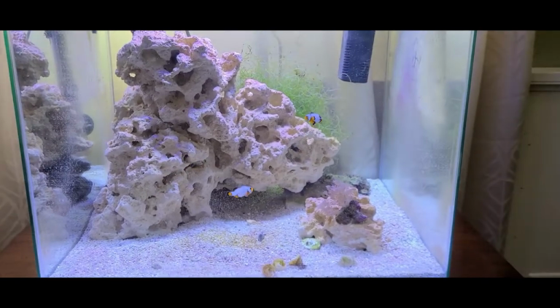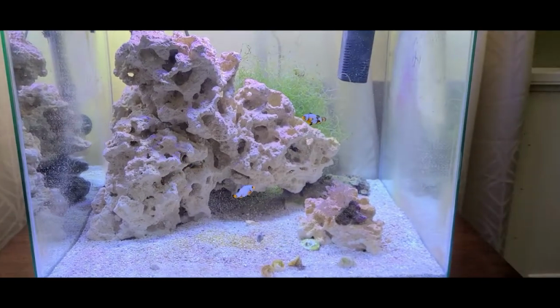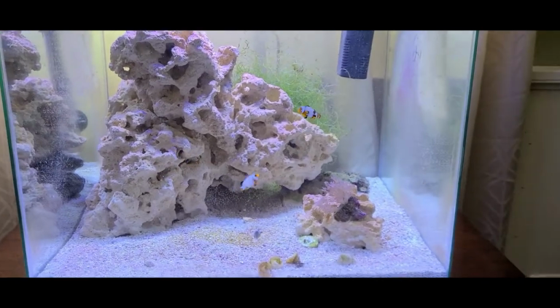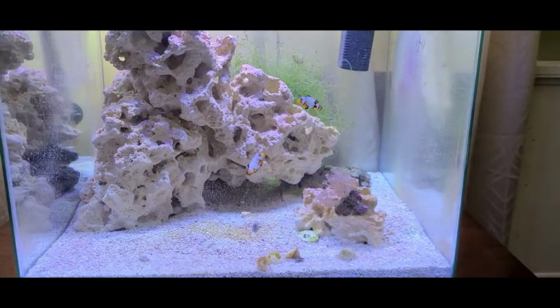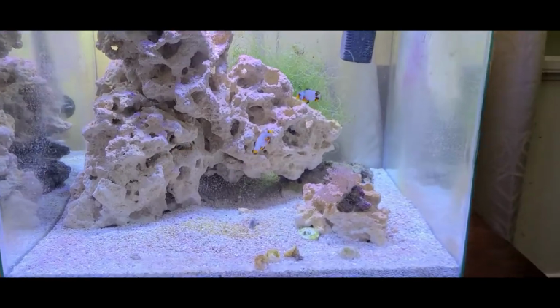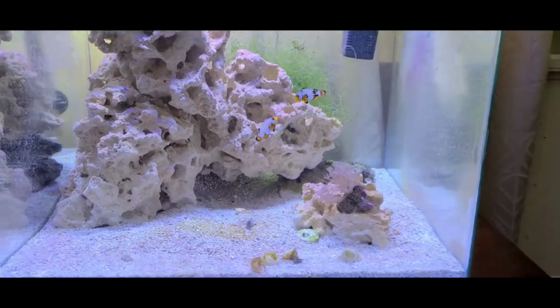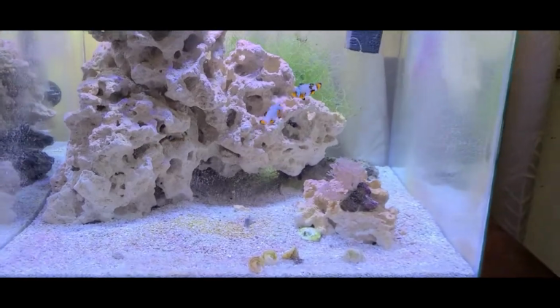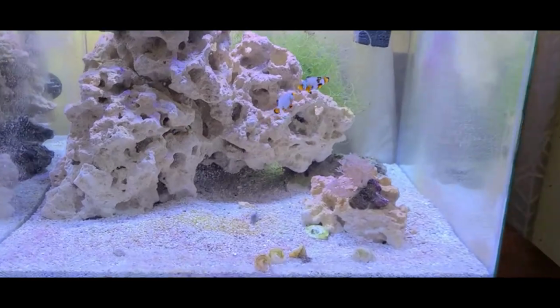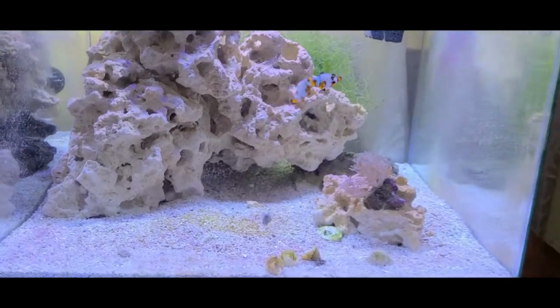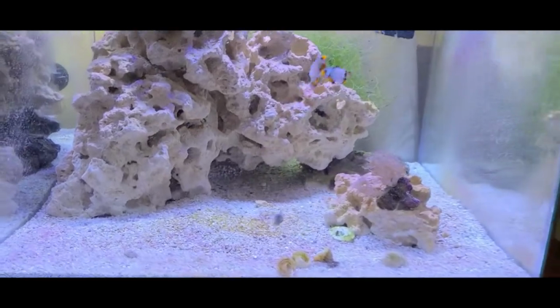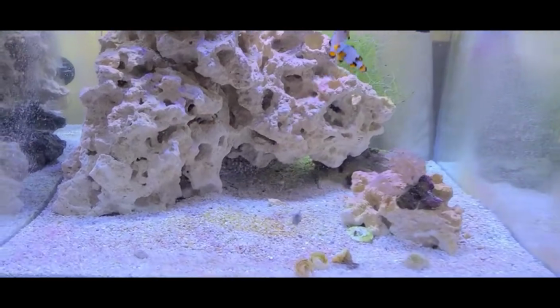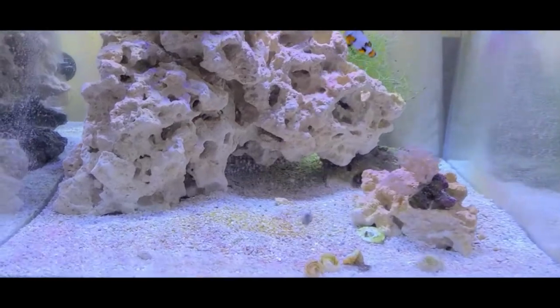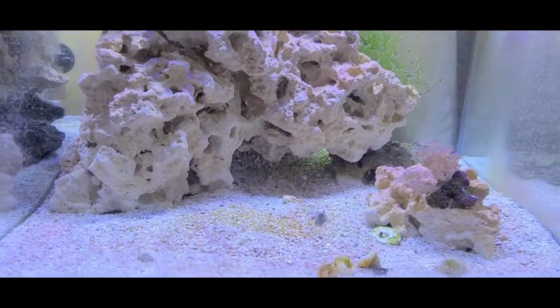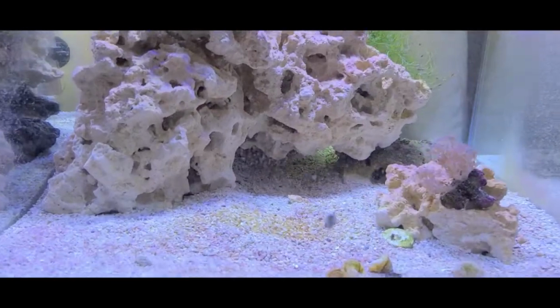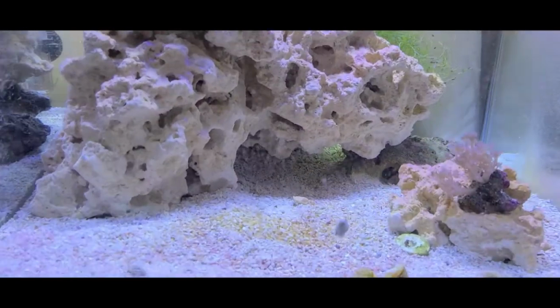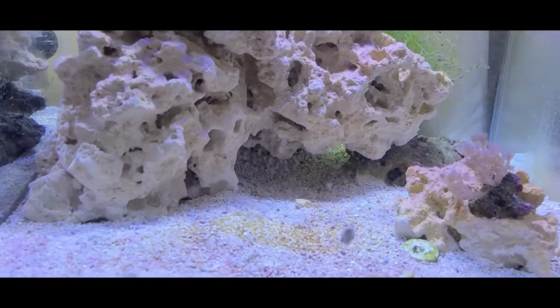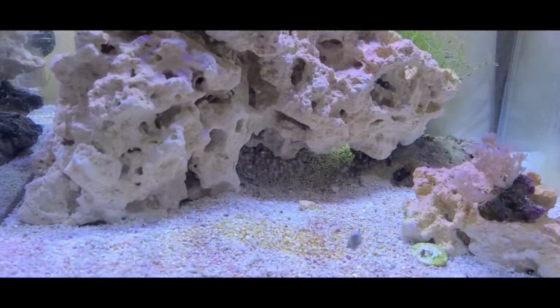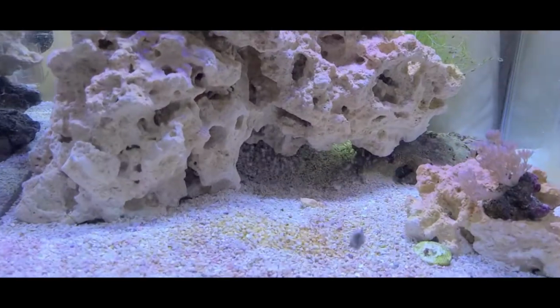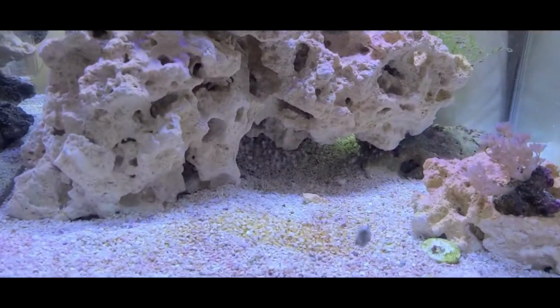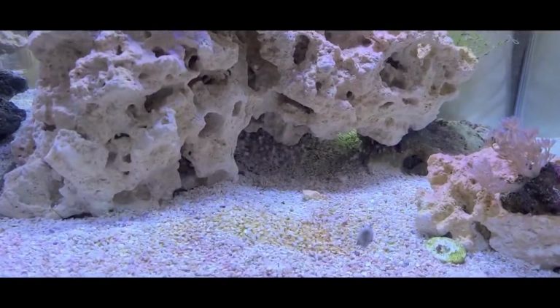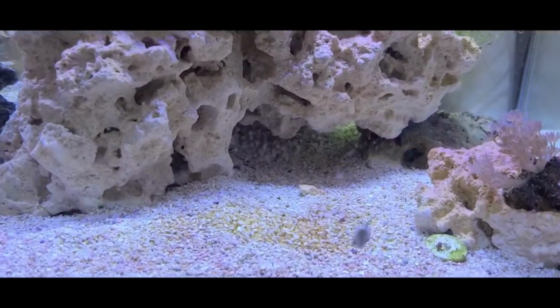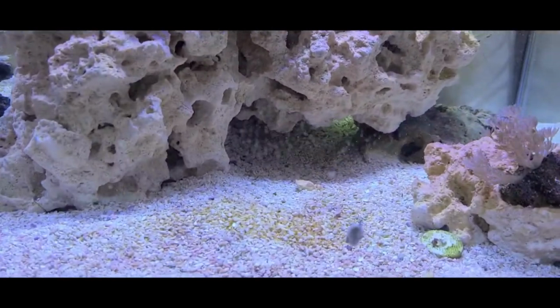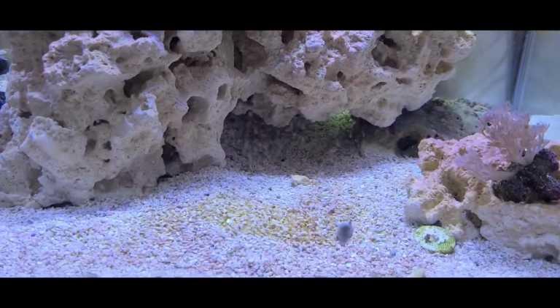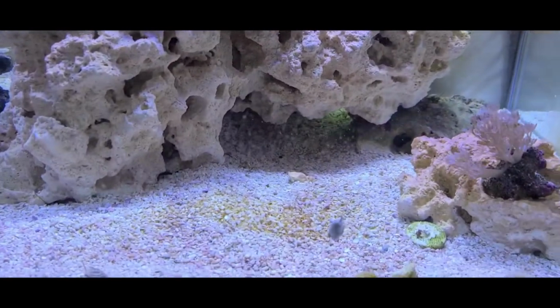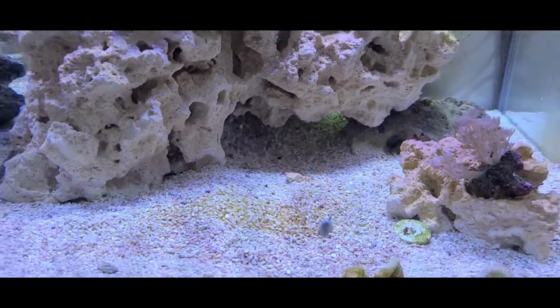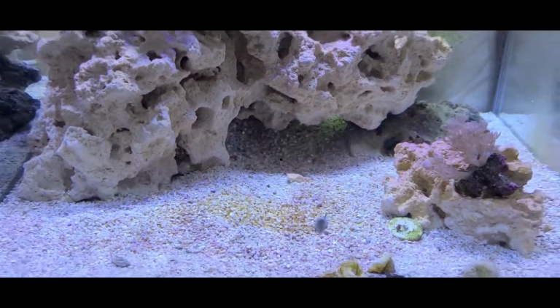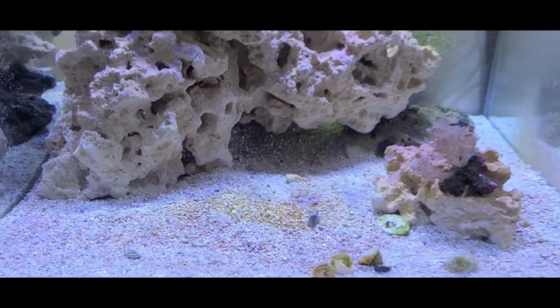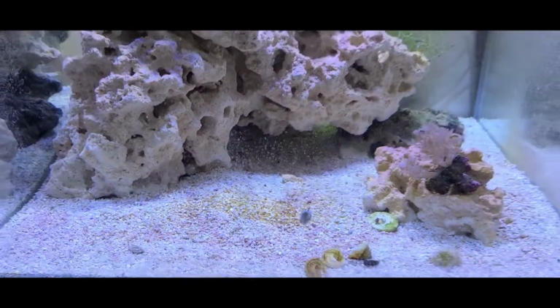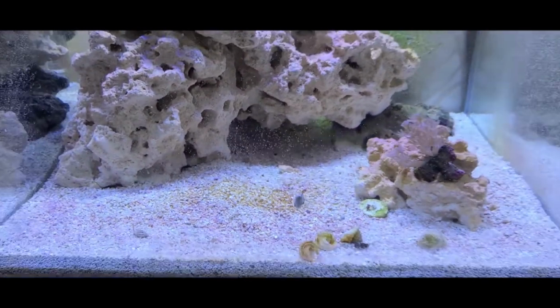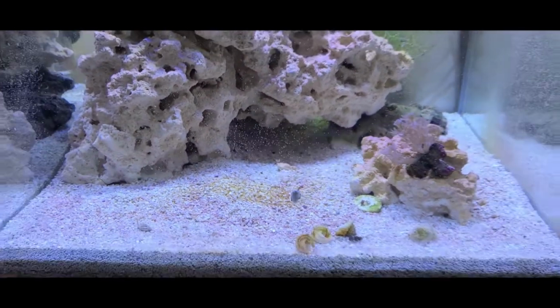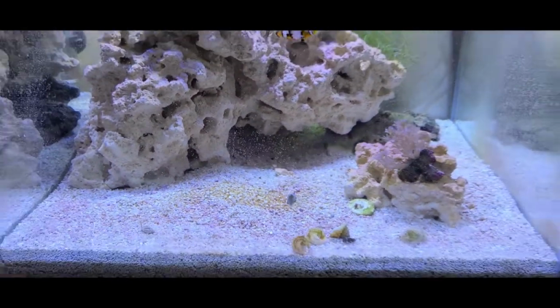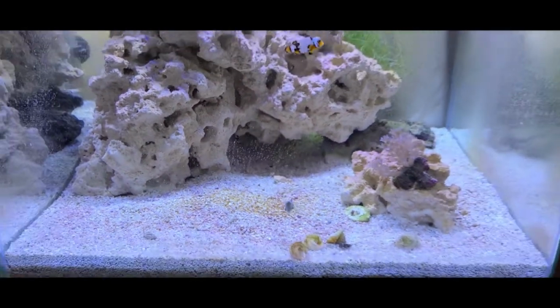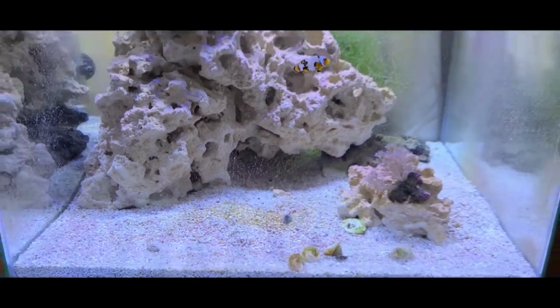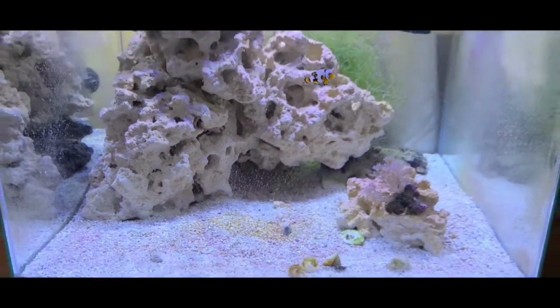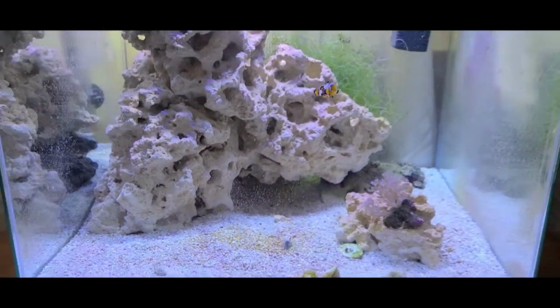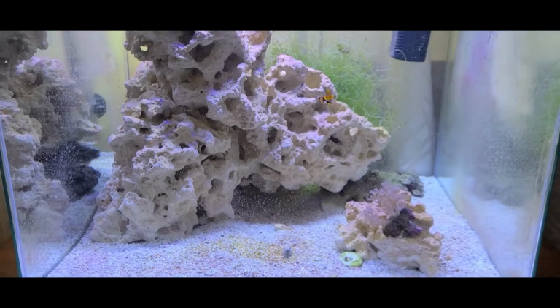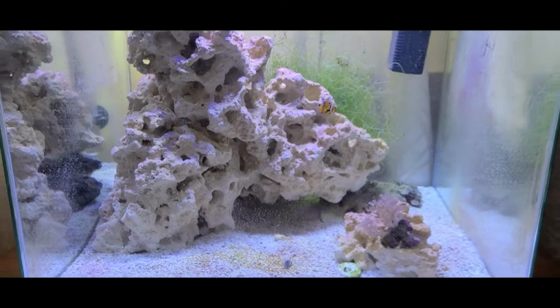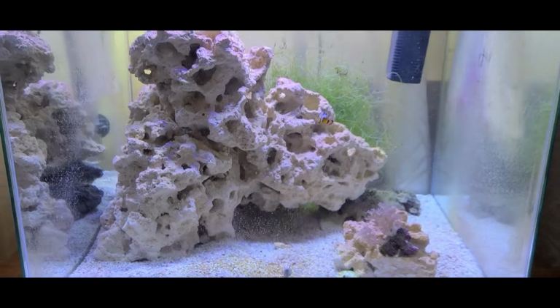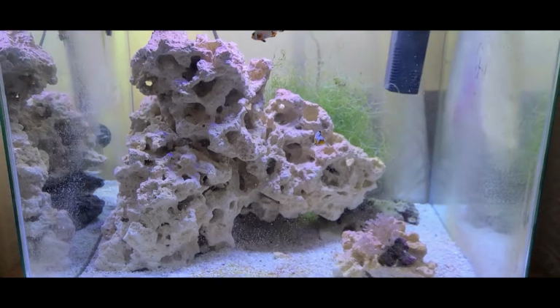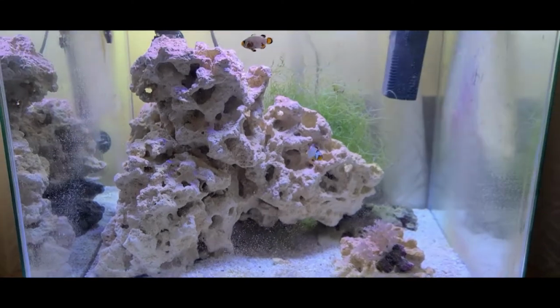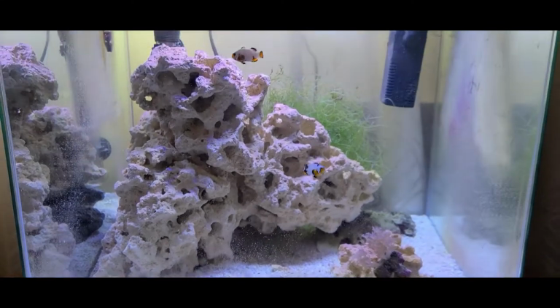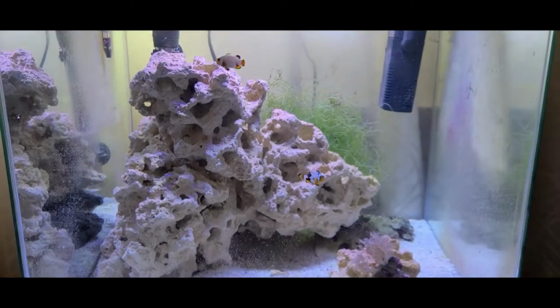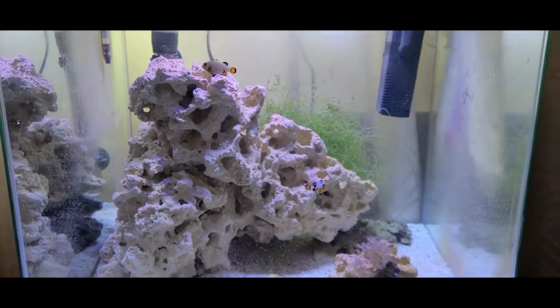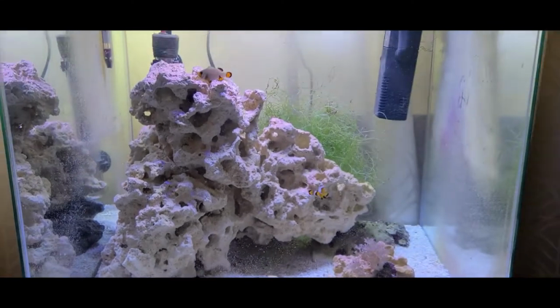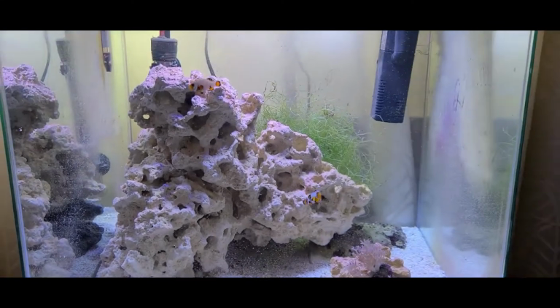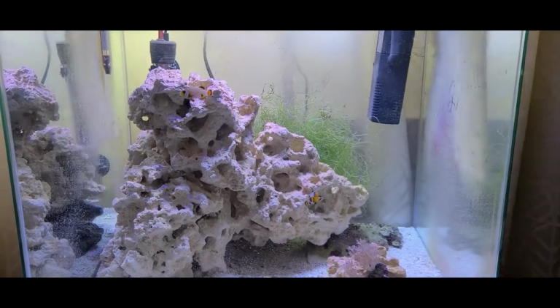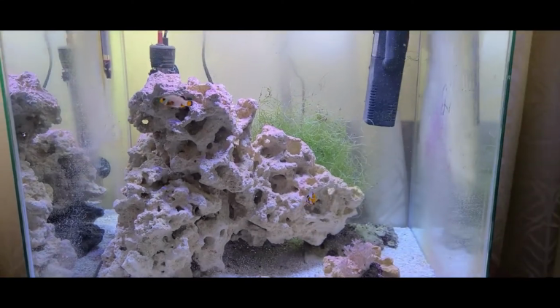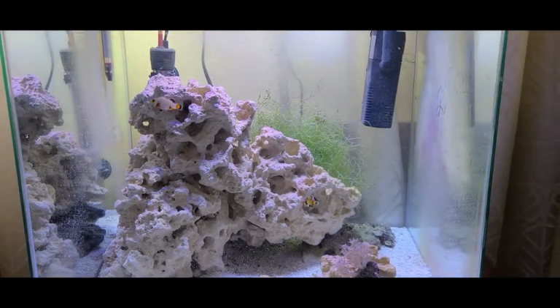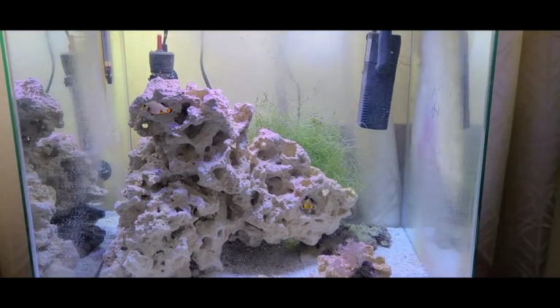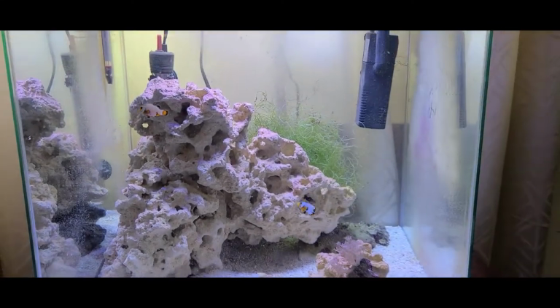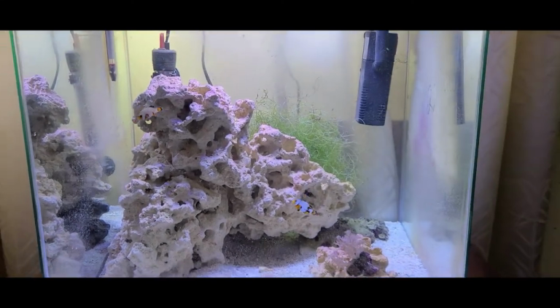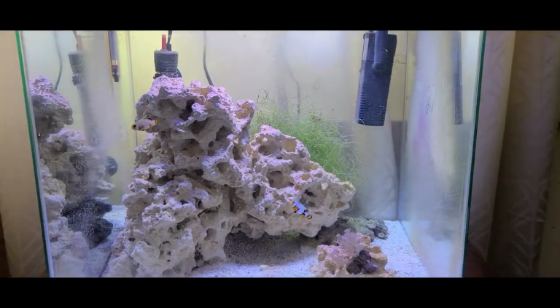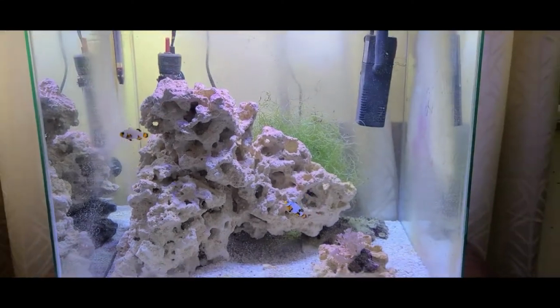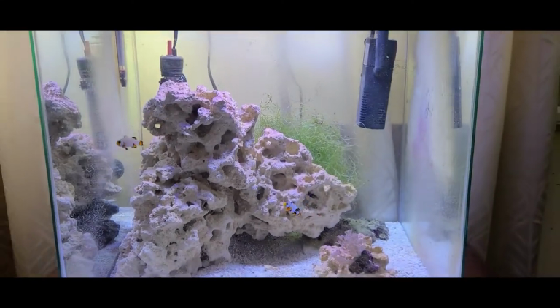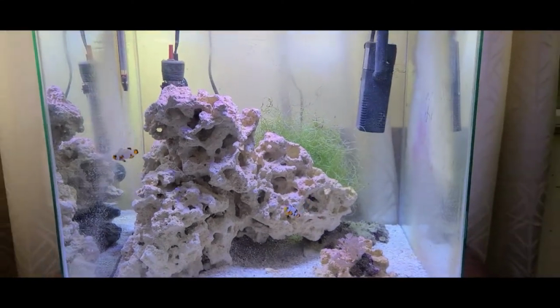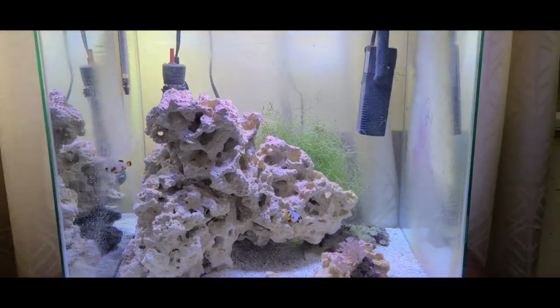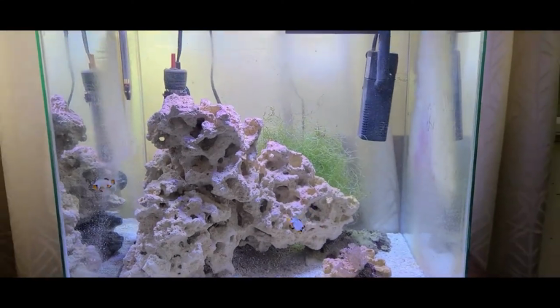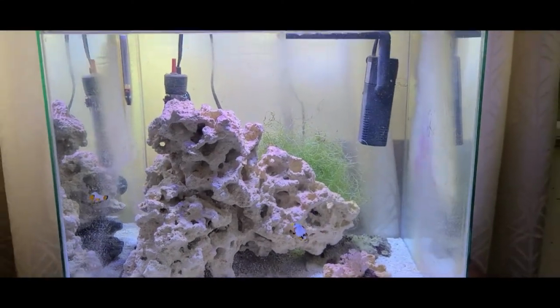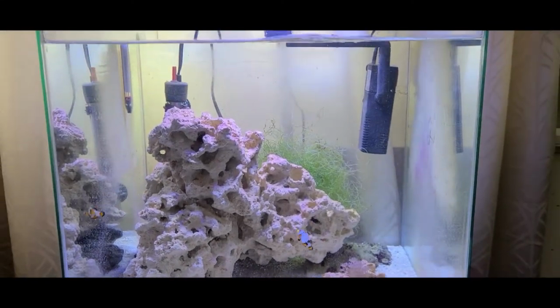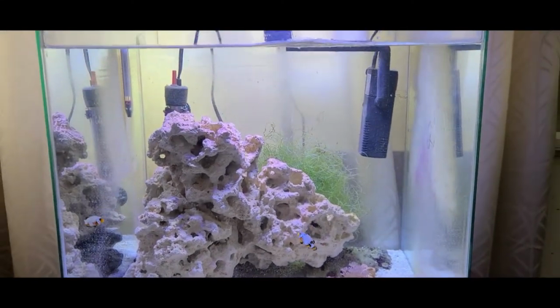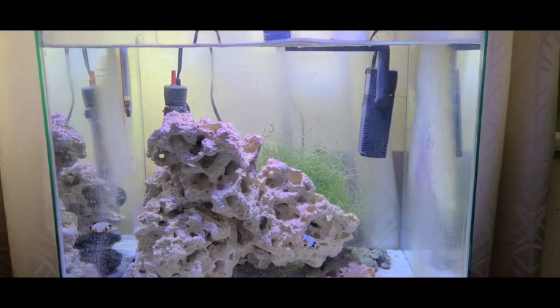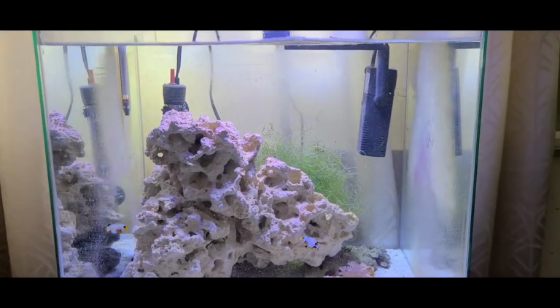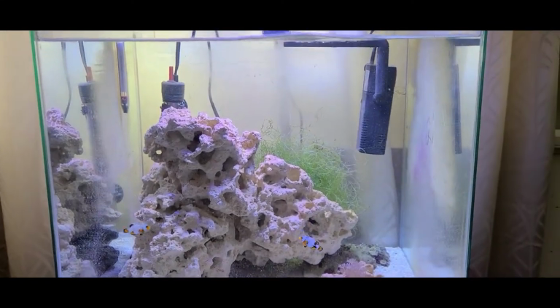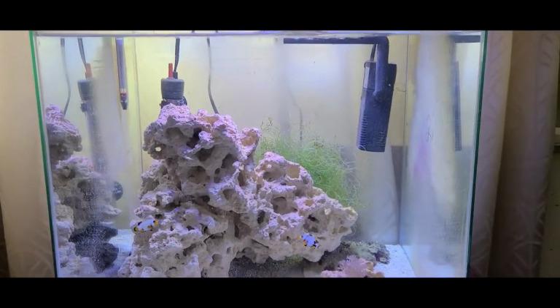Starting to look really nice. There's some algae growth on the front — that's why you see all these tiny little dots. Don't worry about that, no big deal.